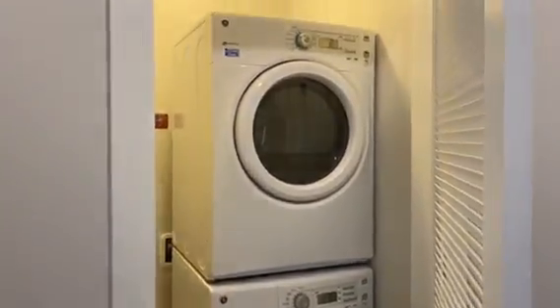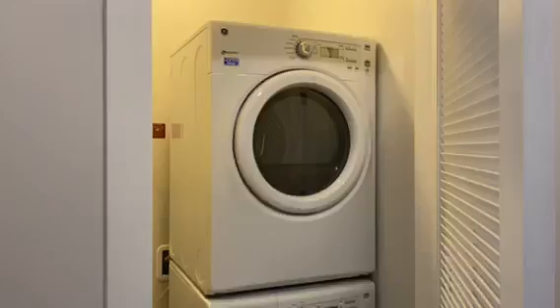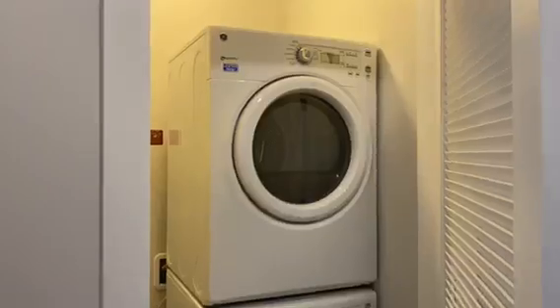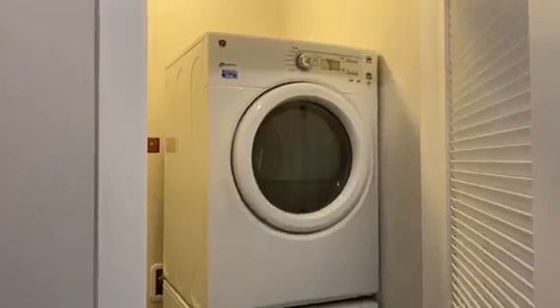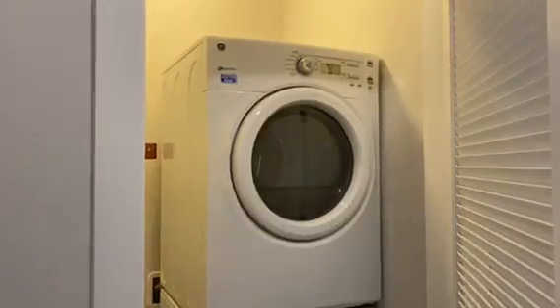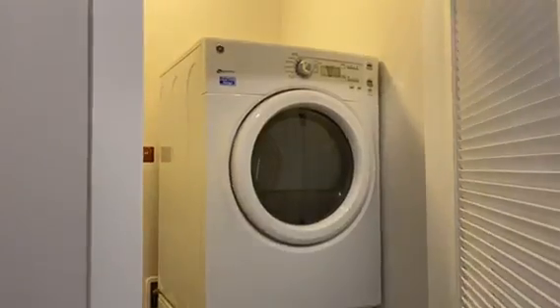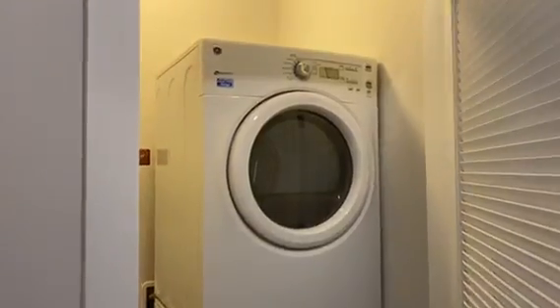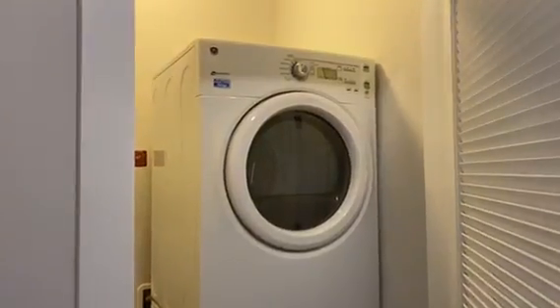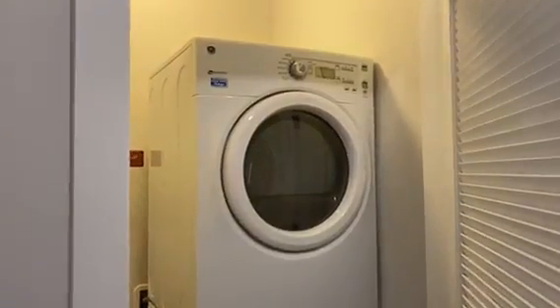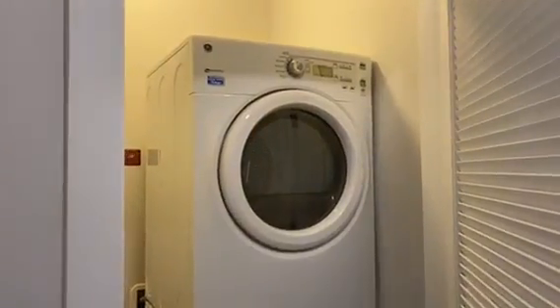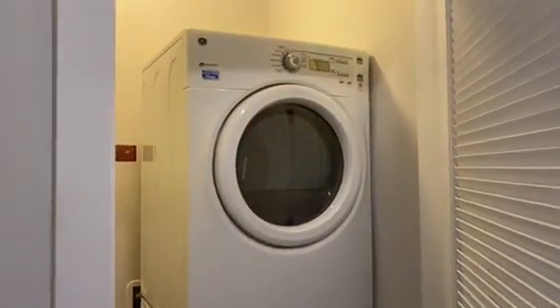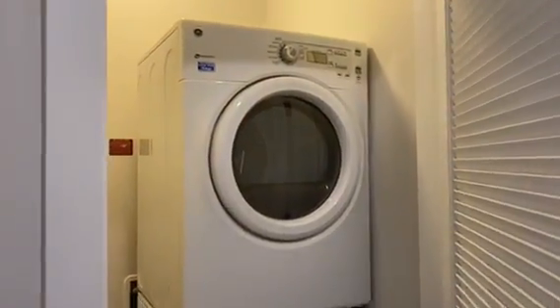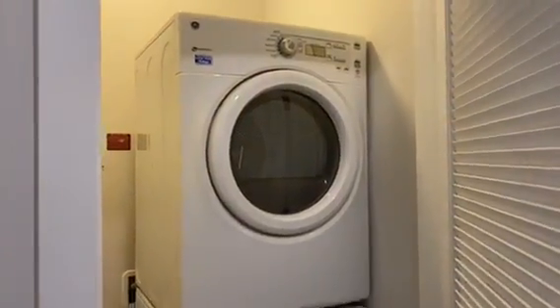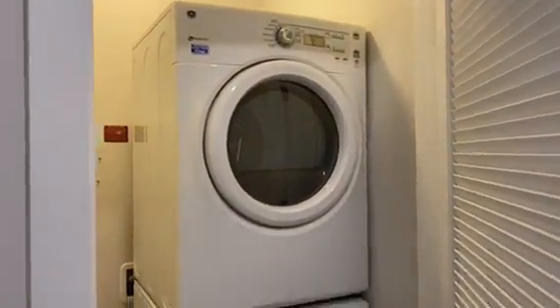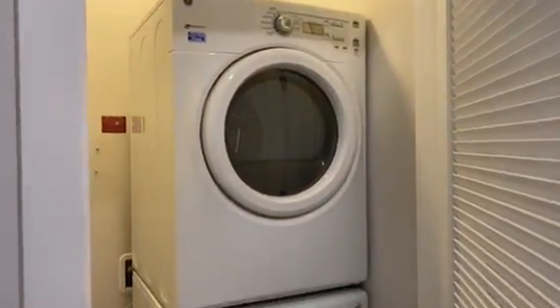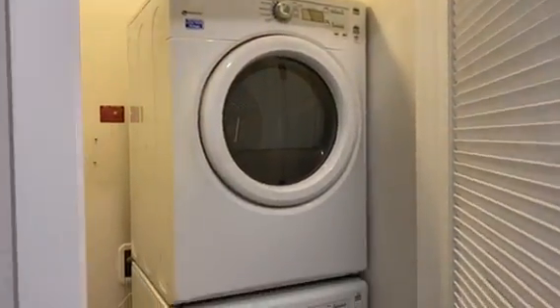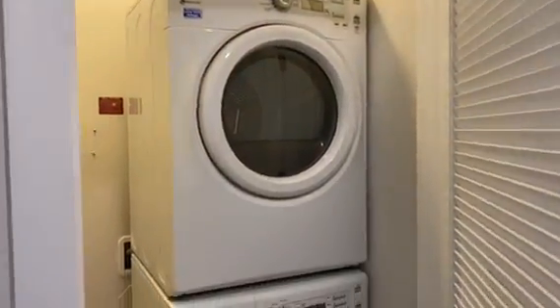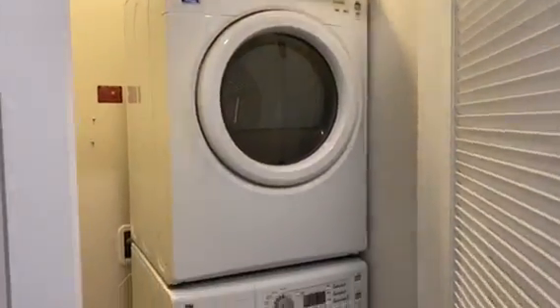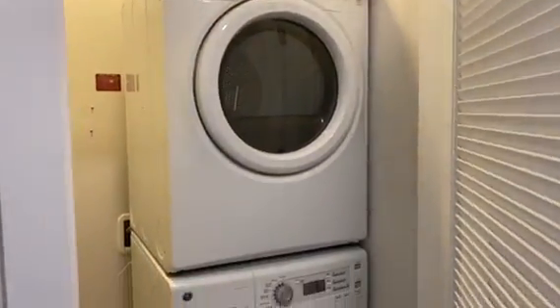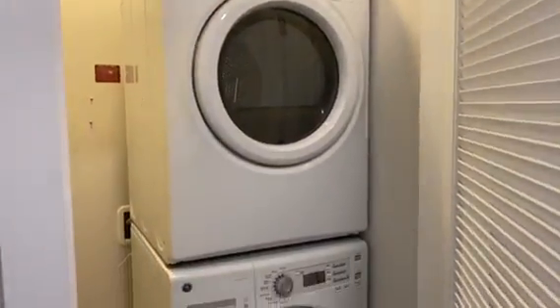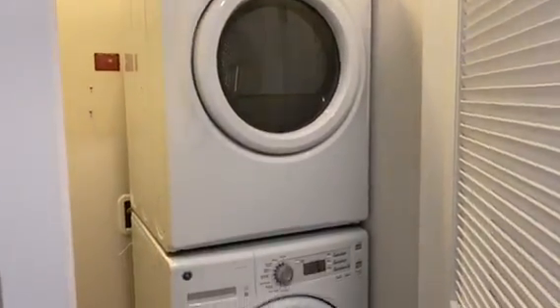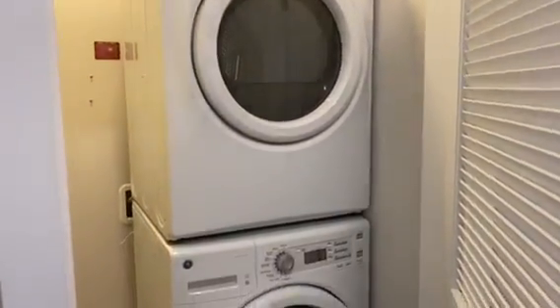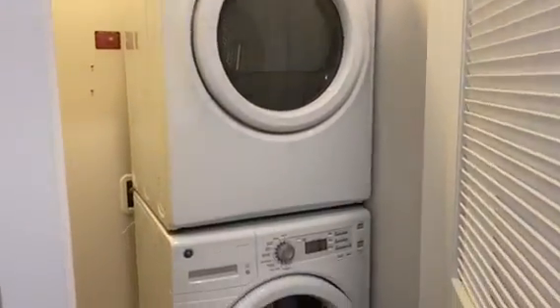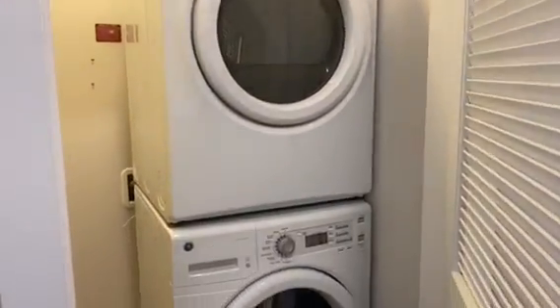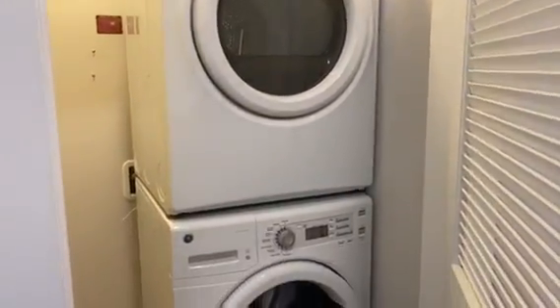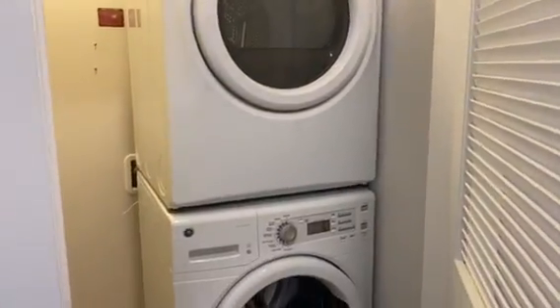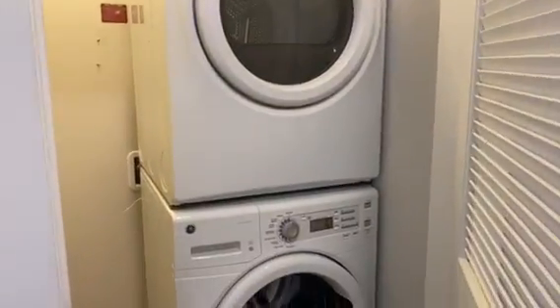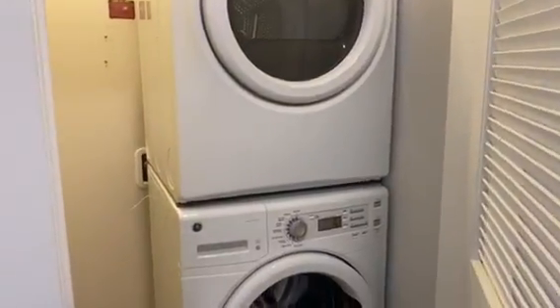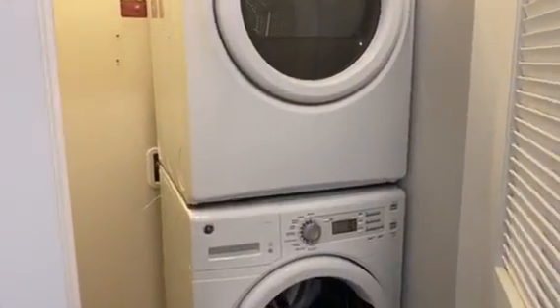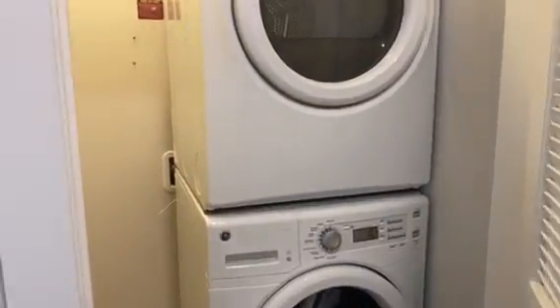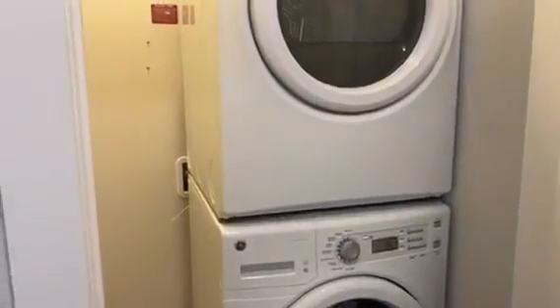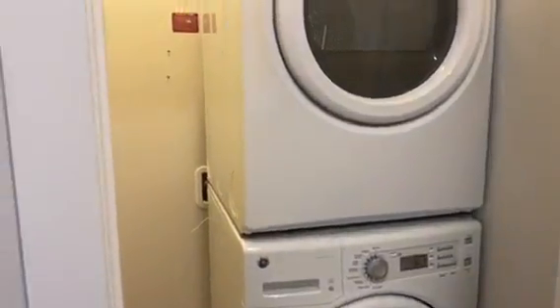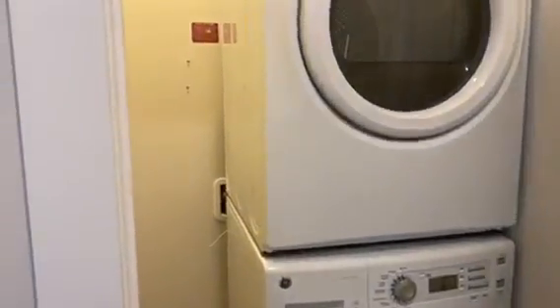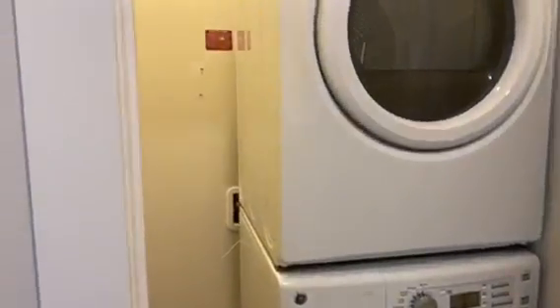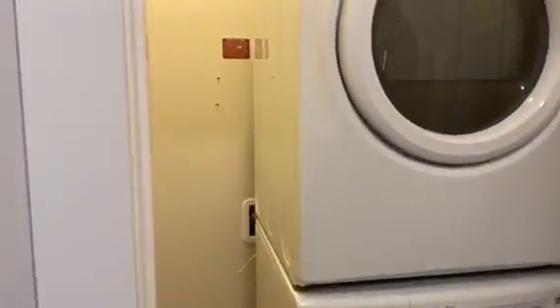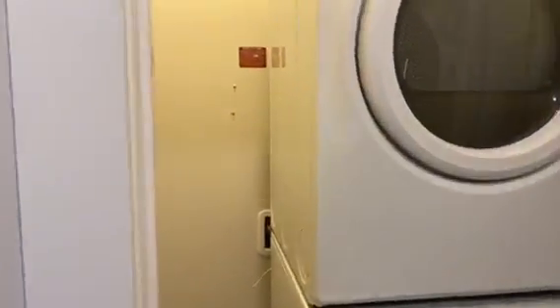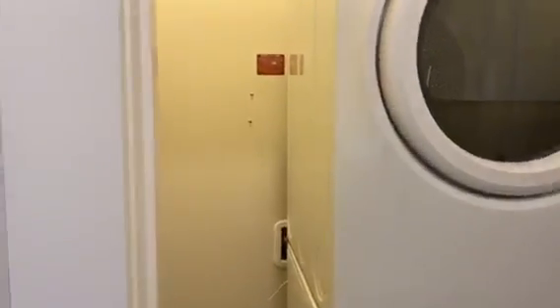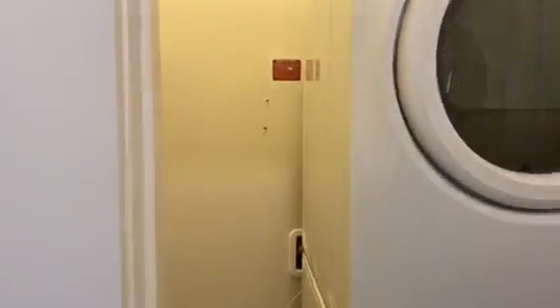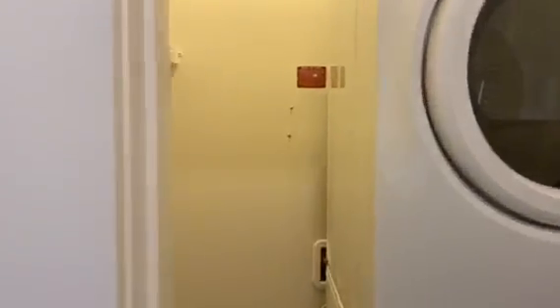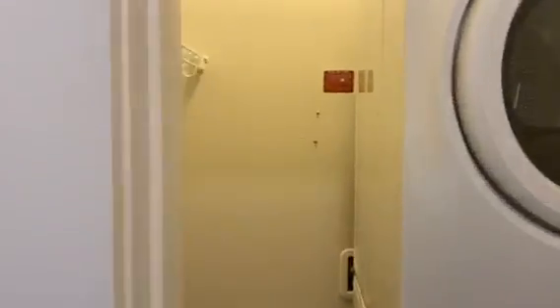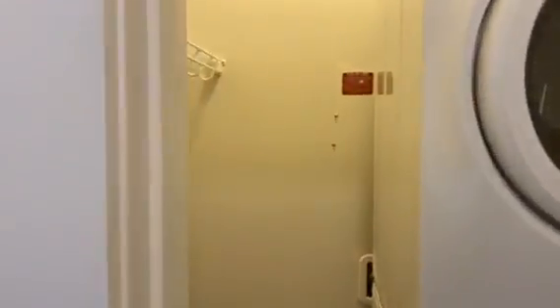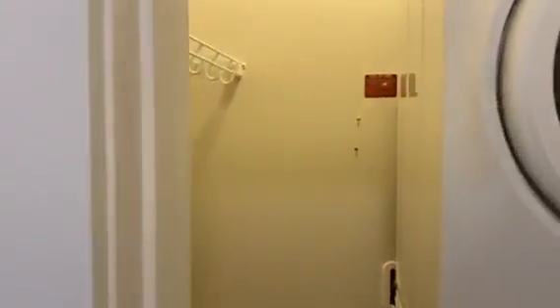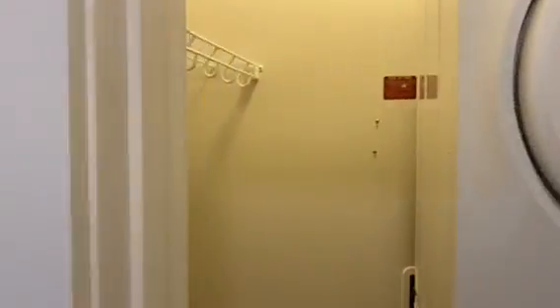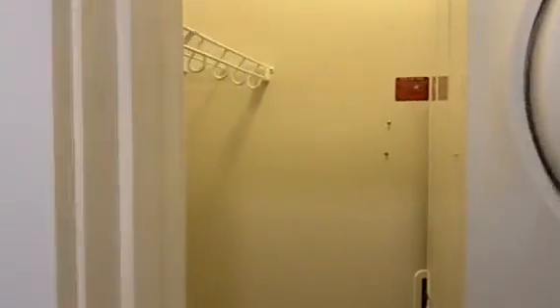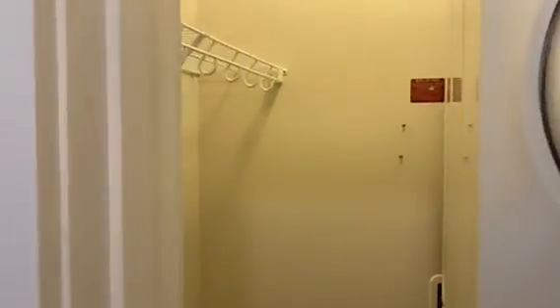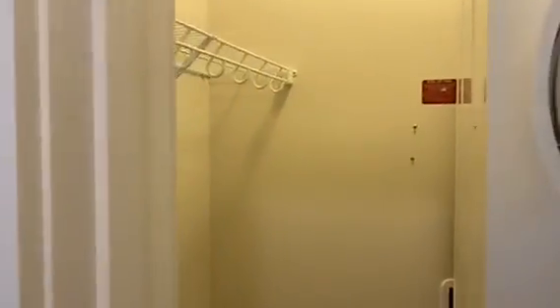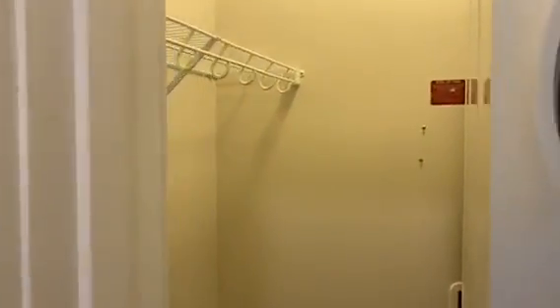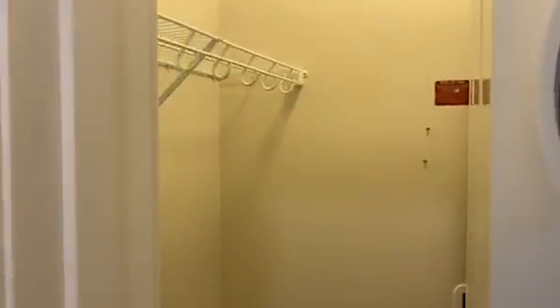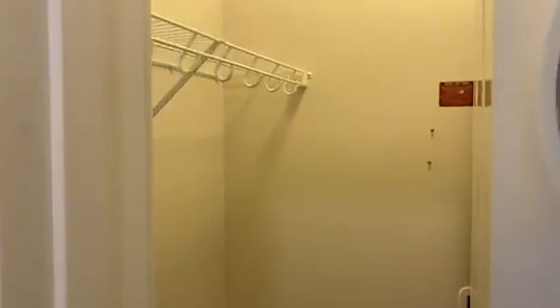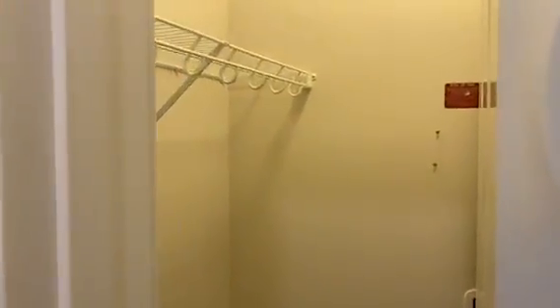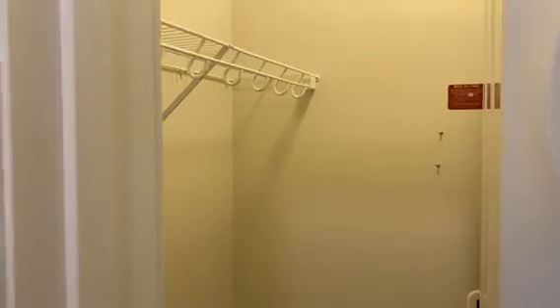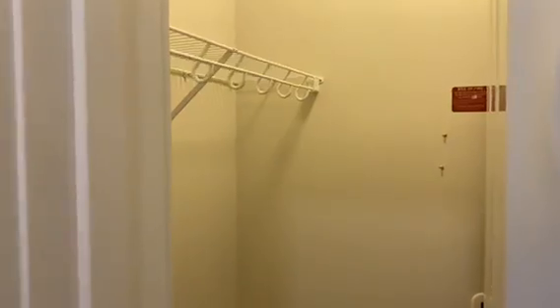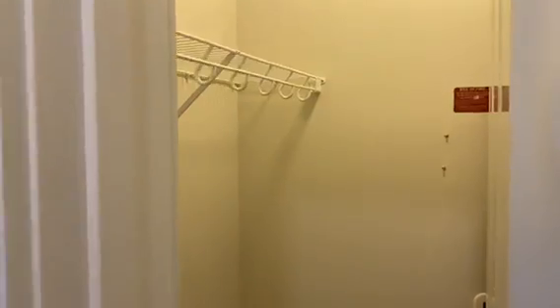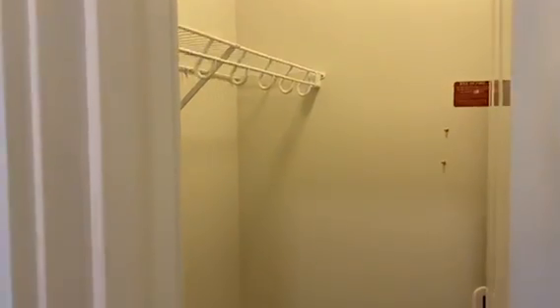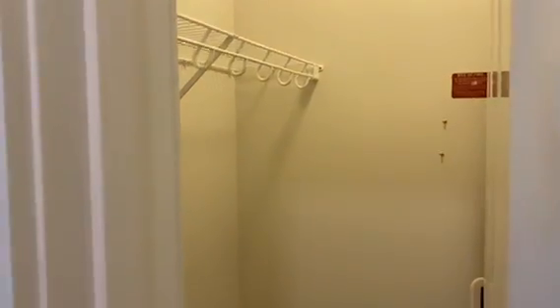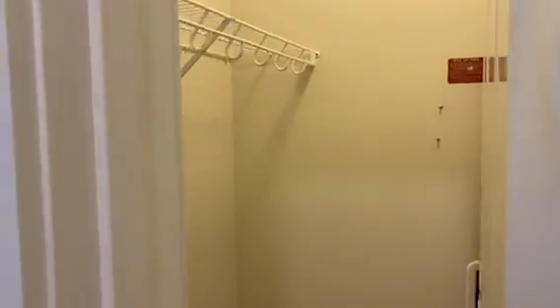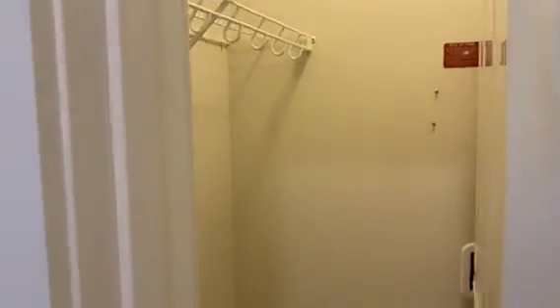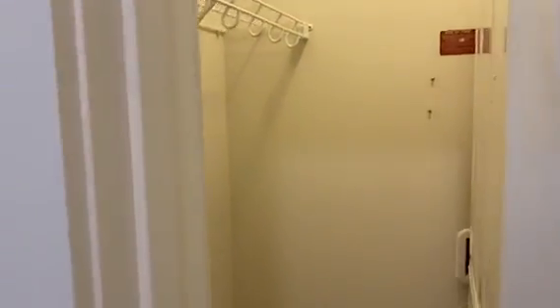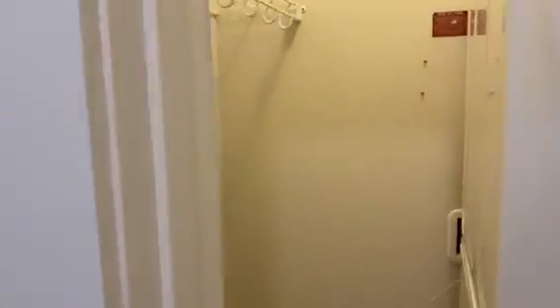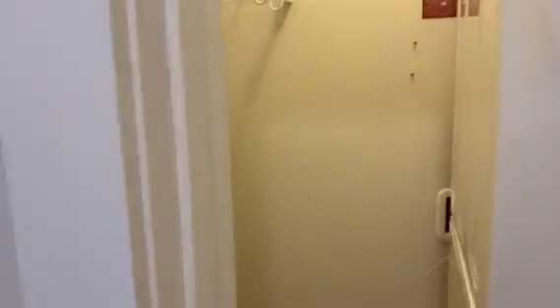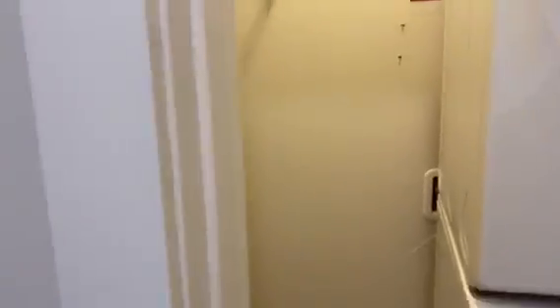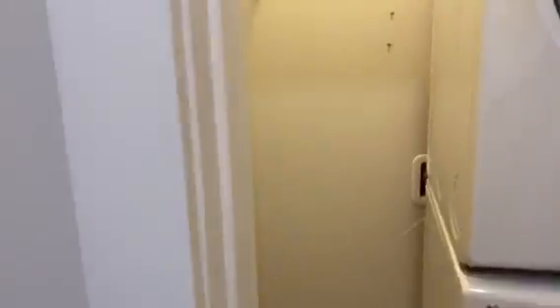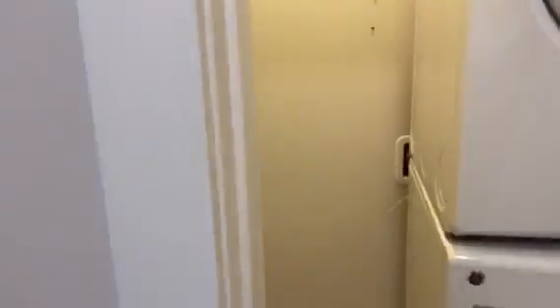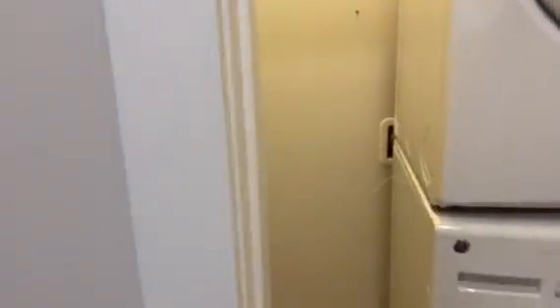We do offer washer and dryers in all of our units. You have a little extra space too for storing.